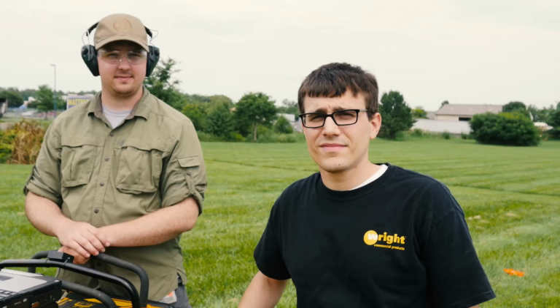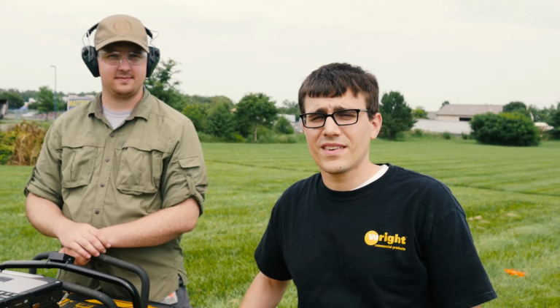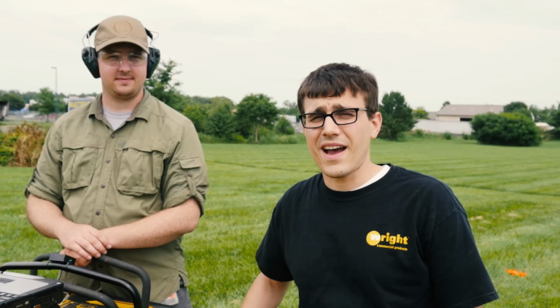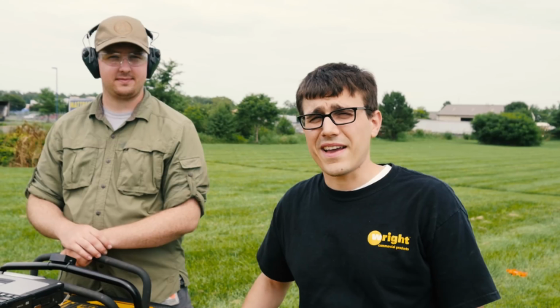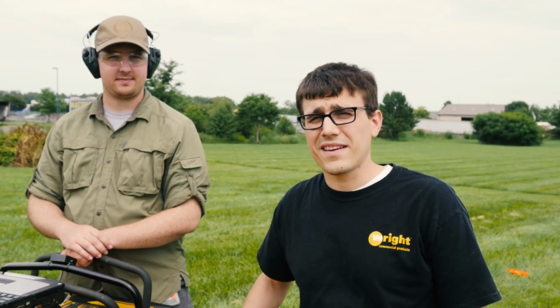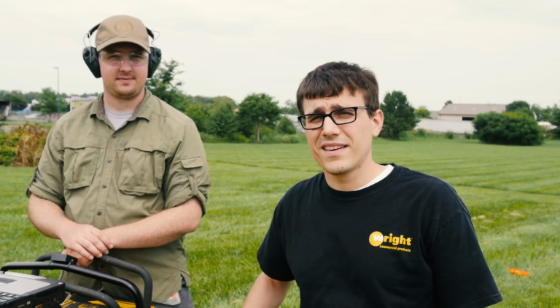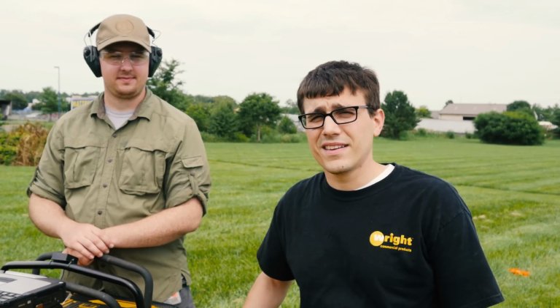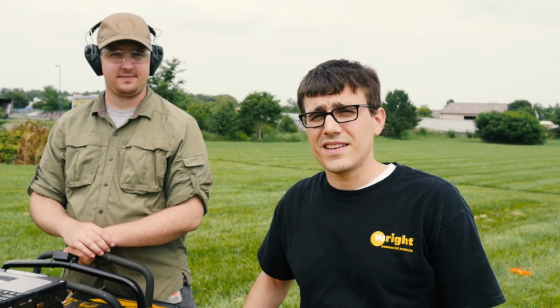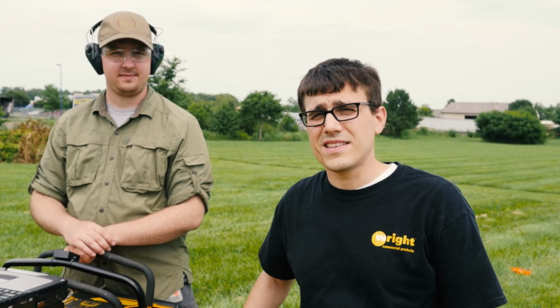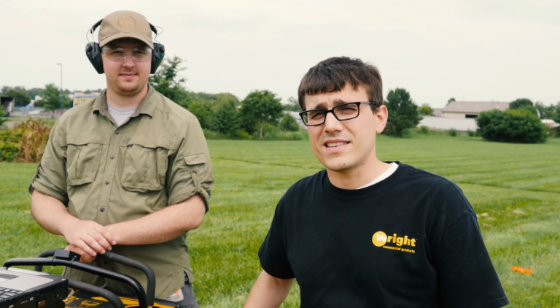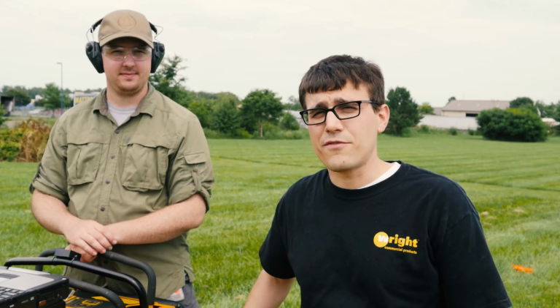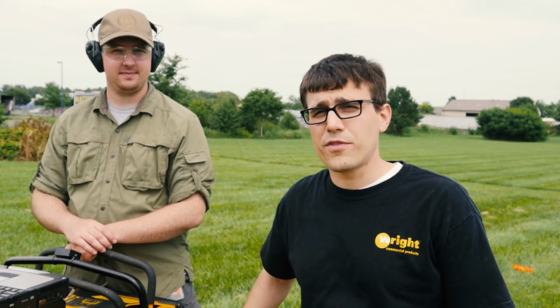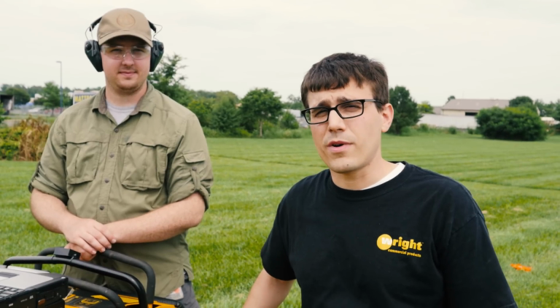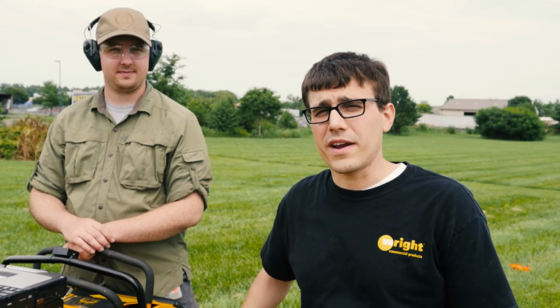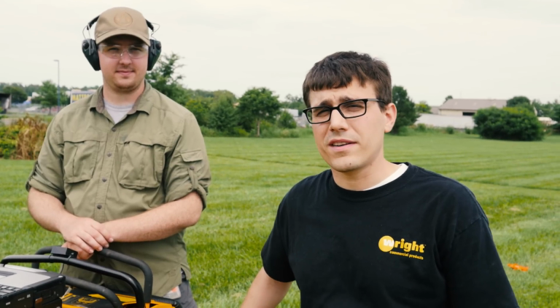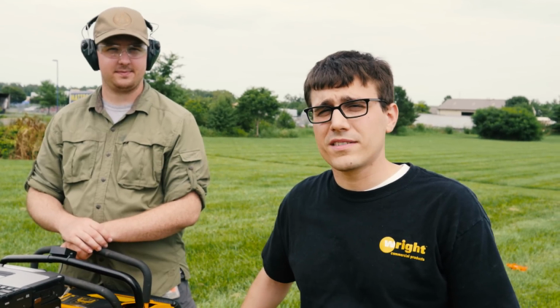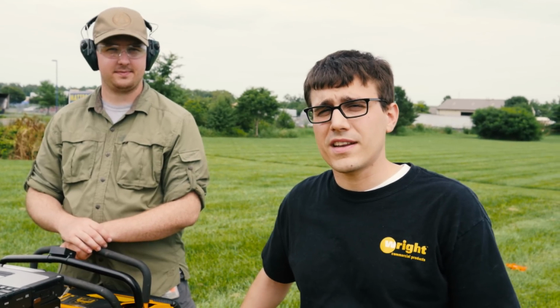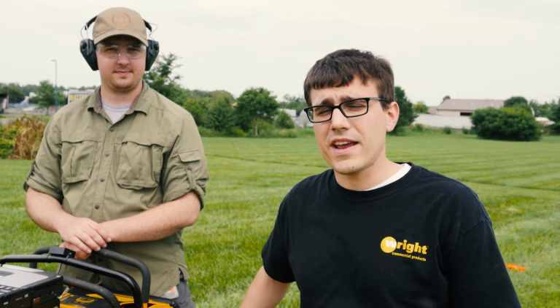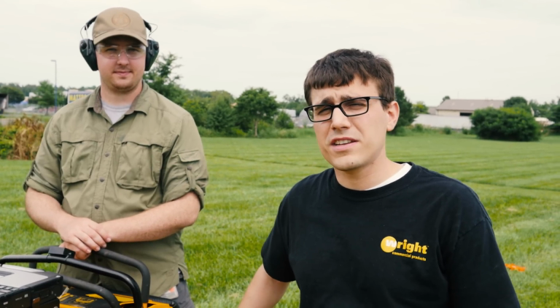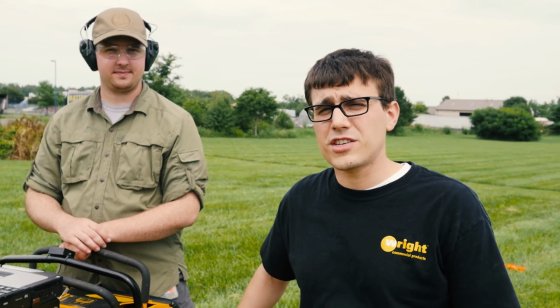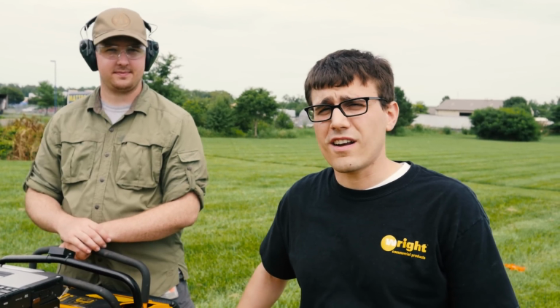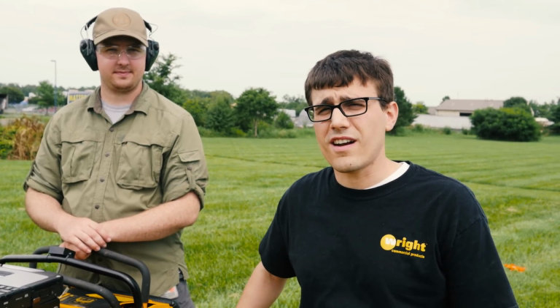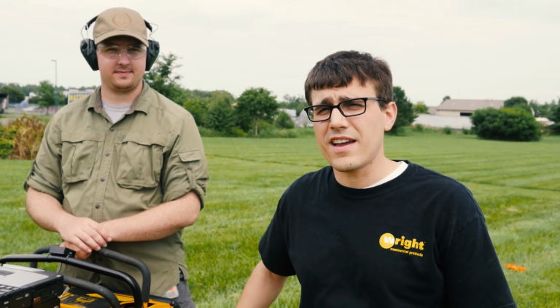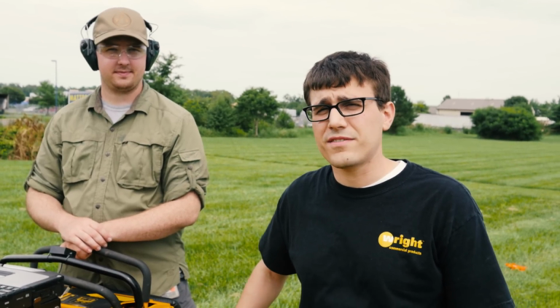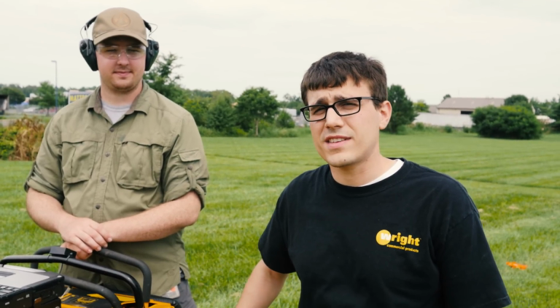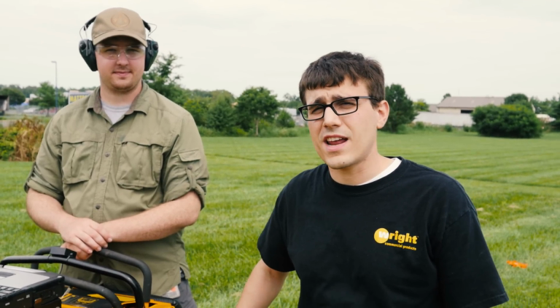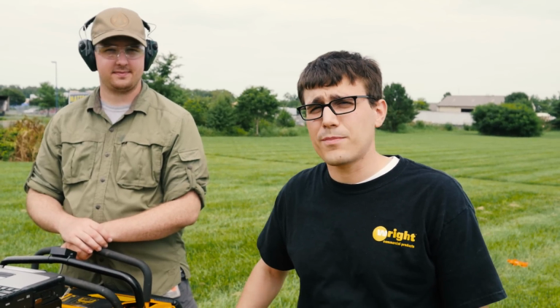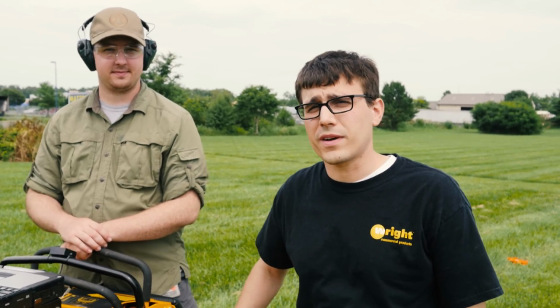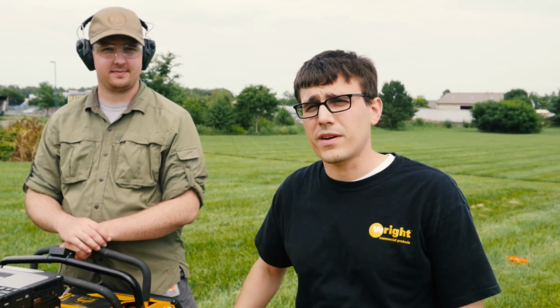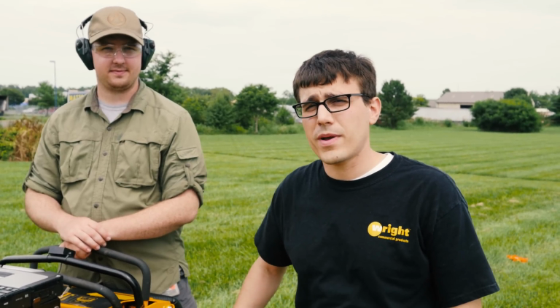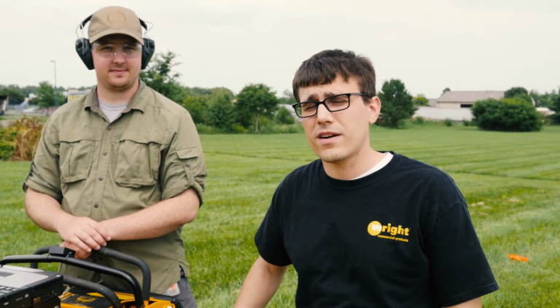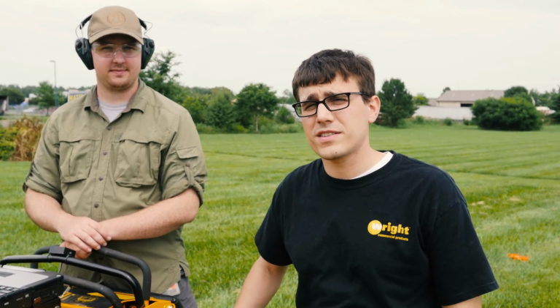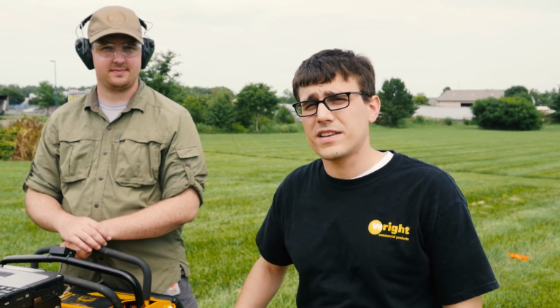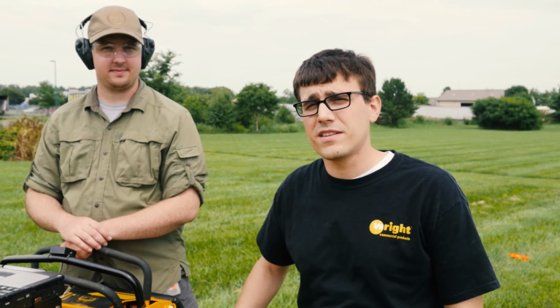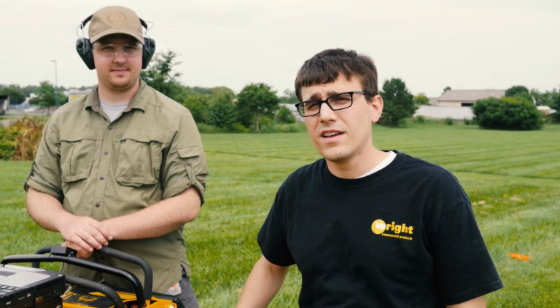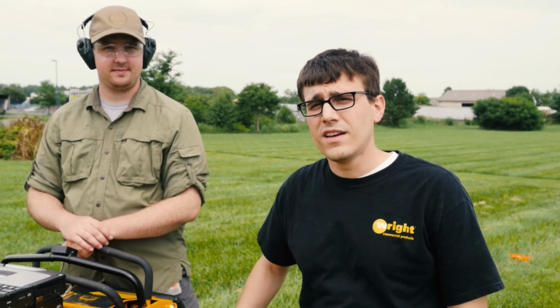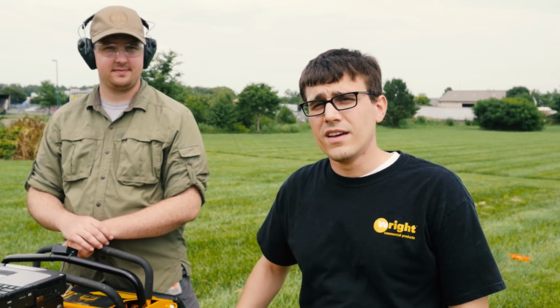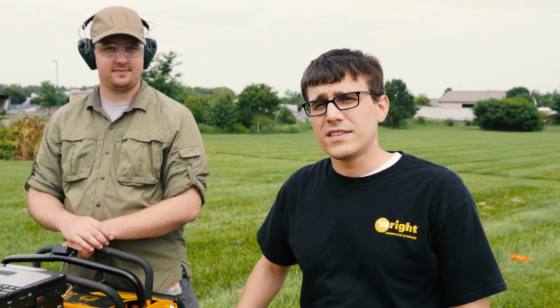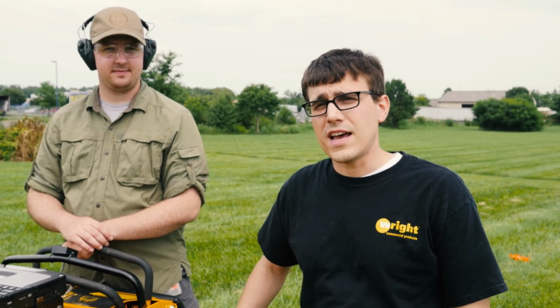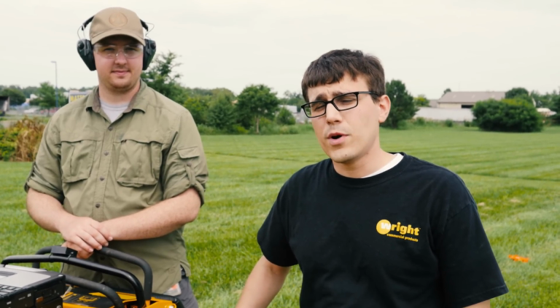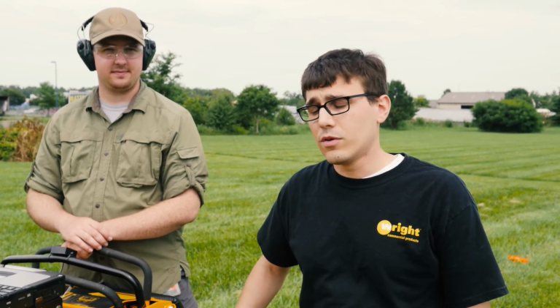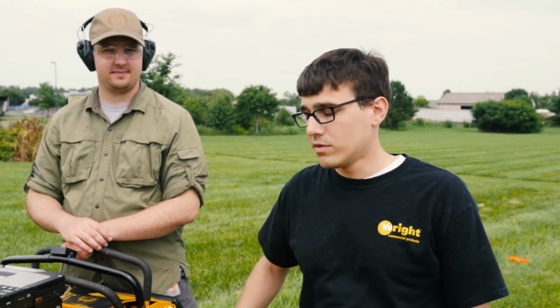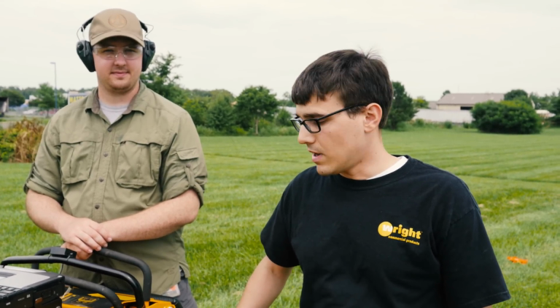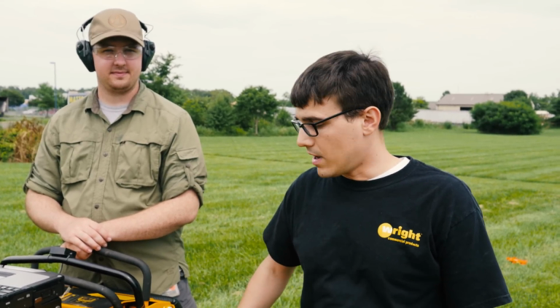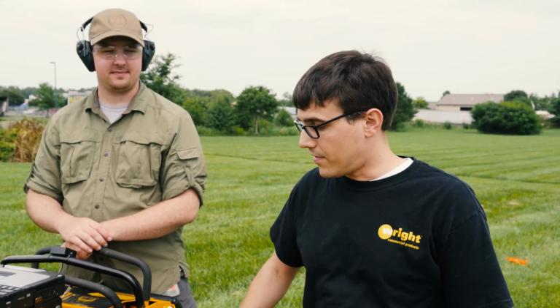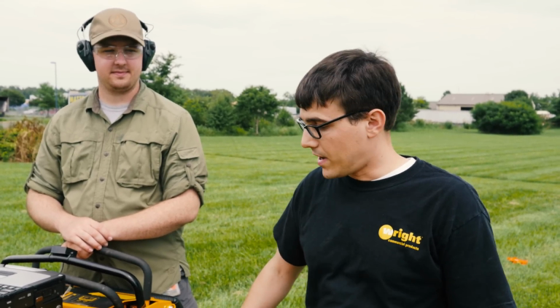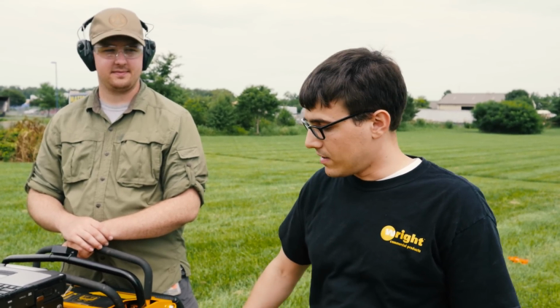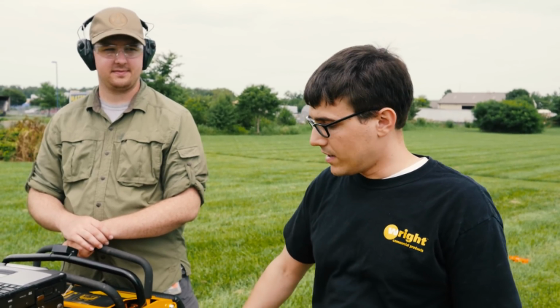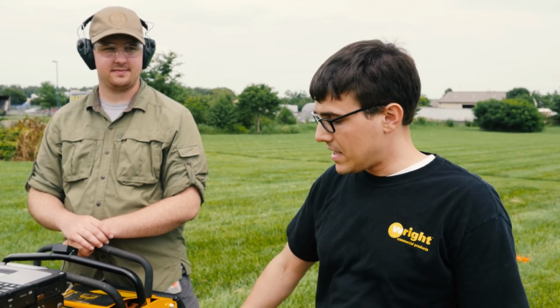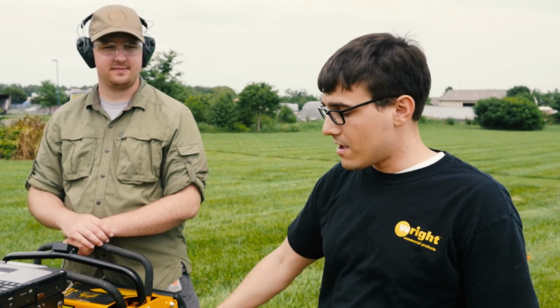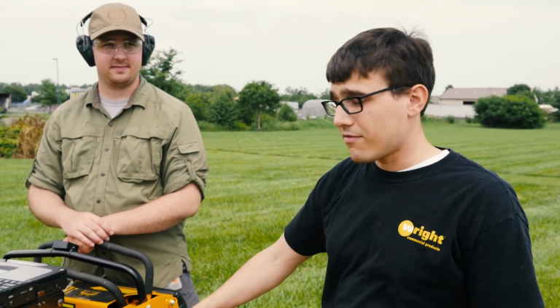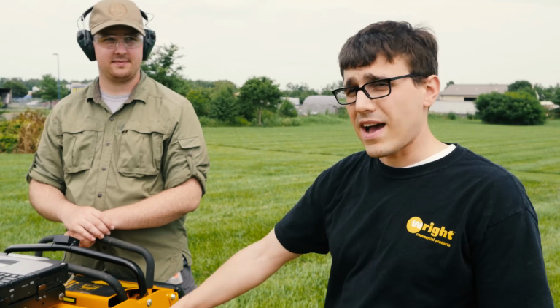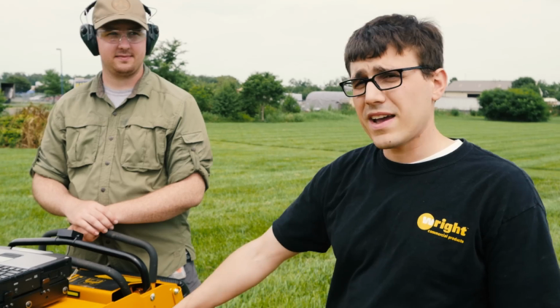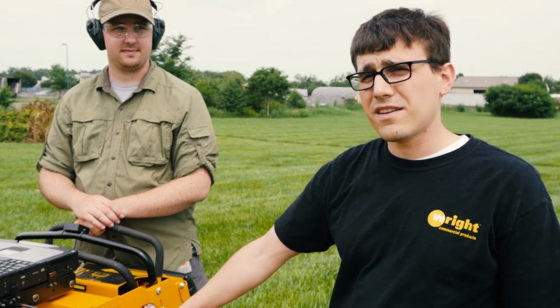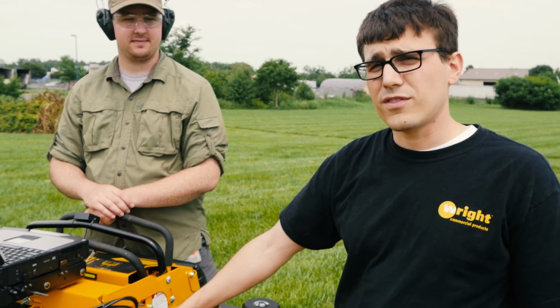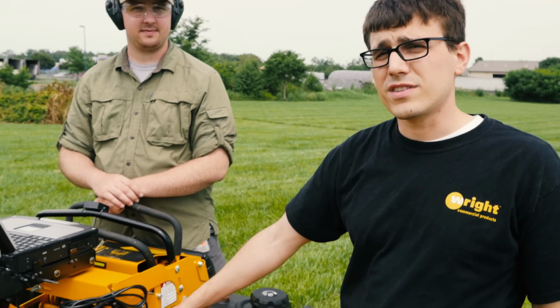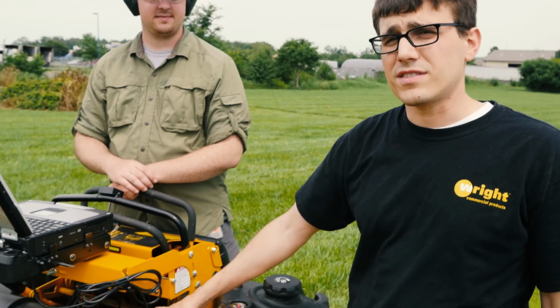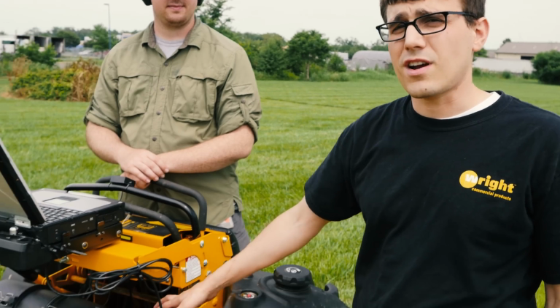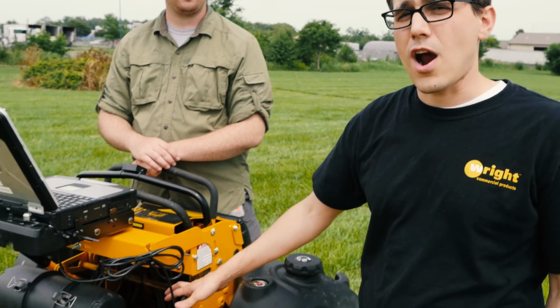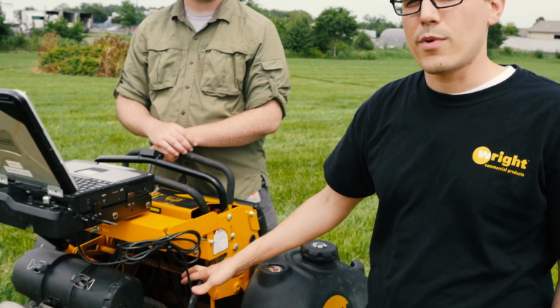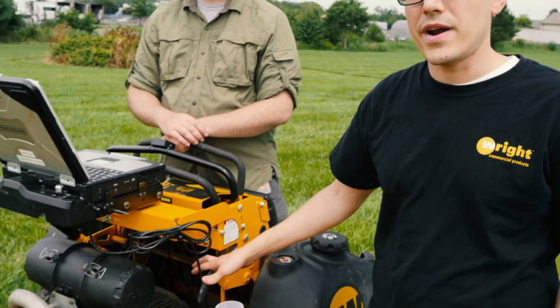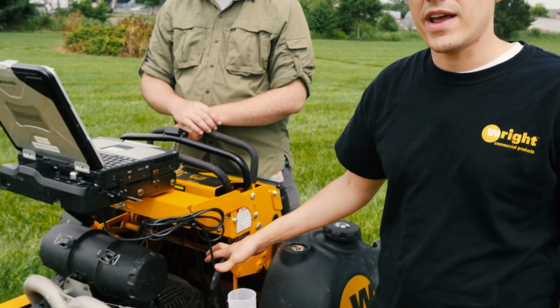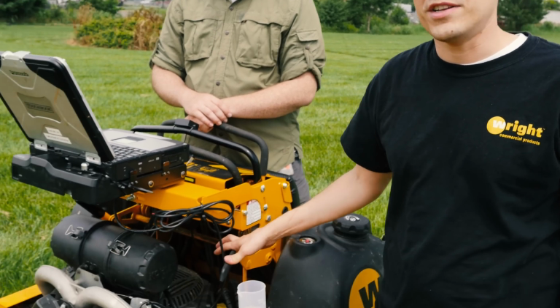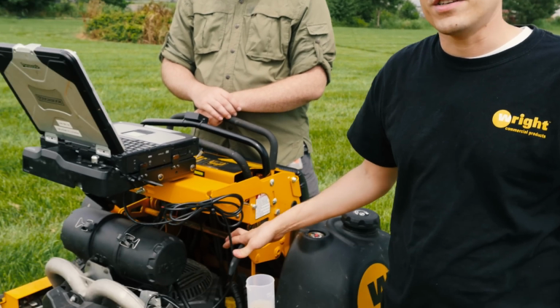Hi, this is Ed from Wright. Today, John and I have set up a comparison demo of an EFI versus a carbureted engine.